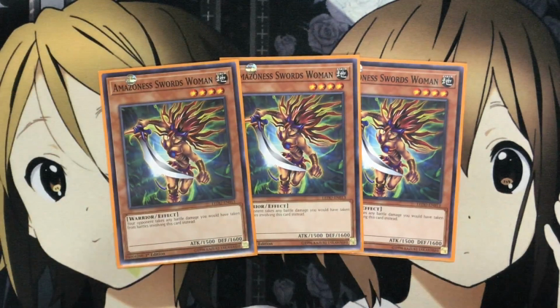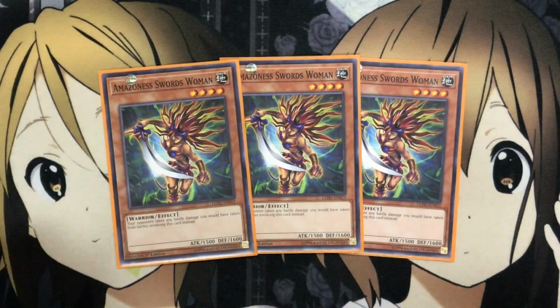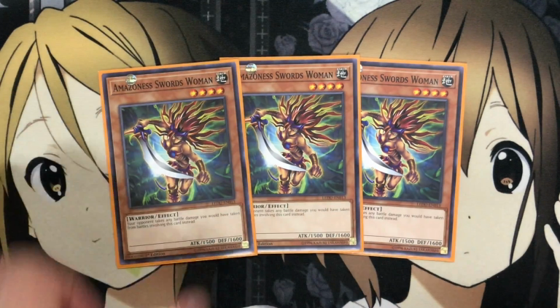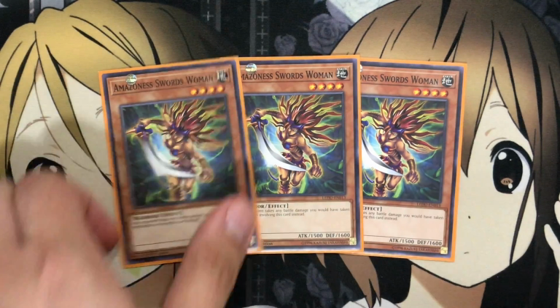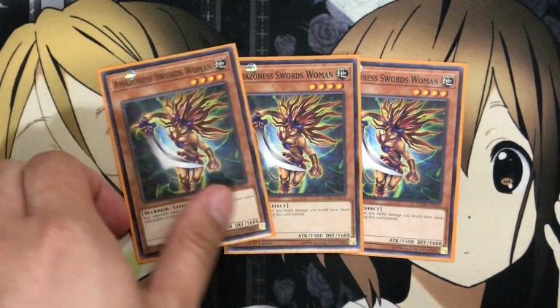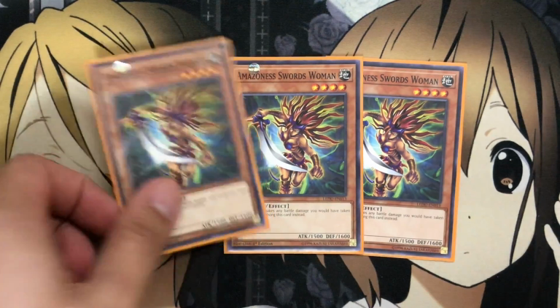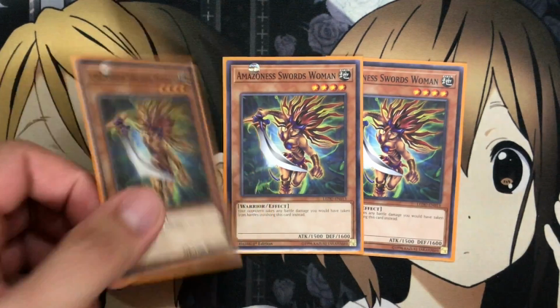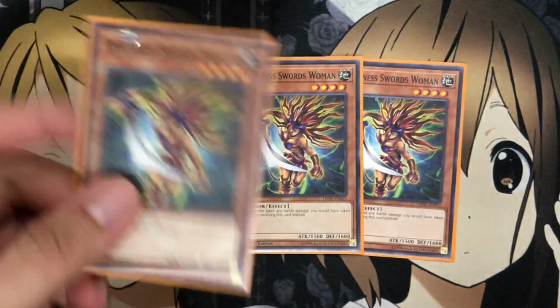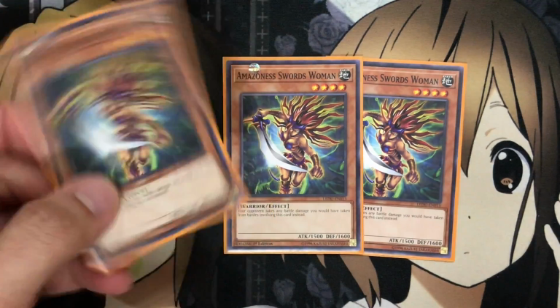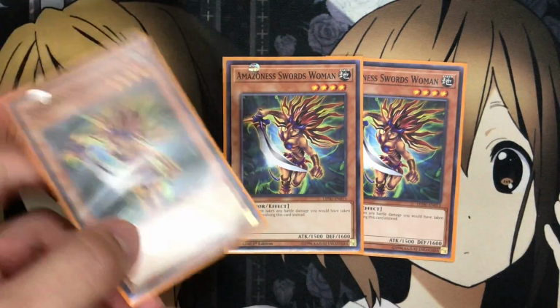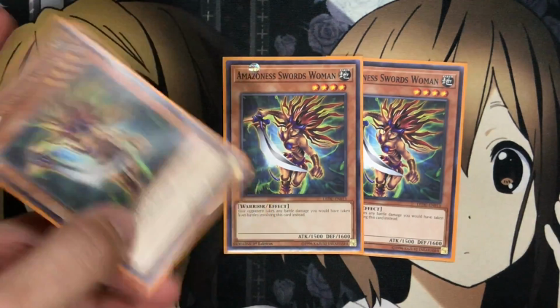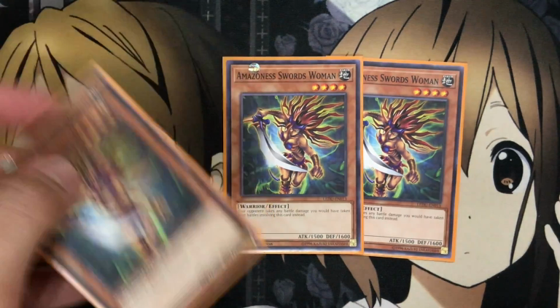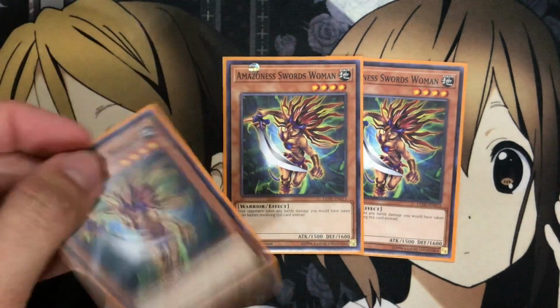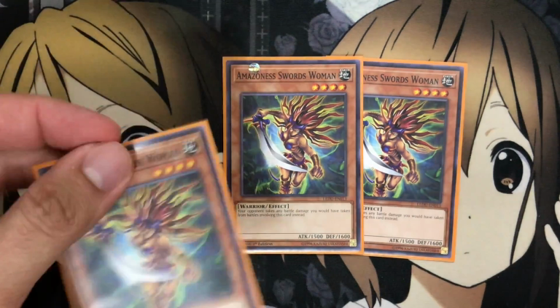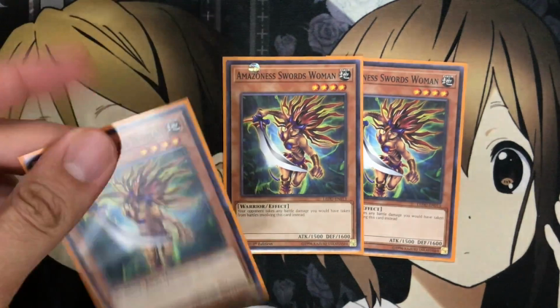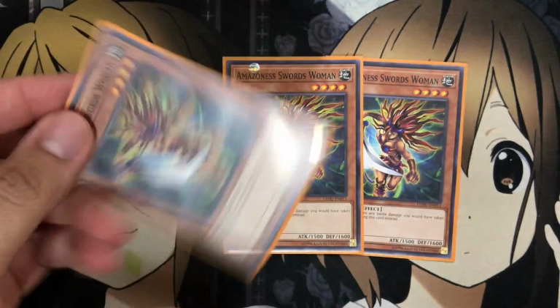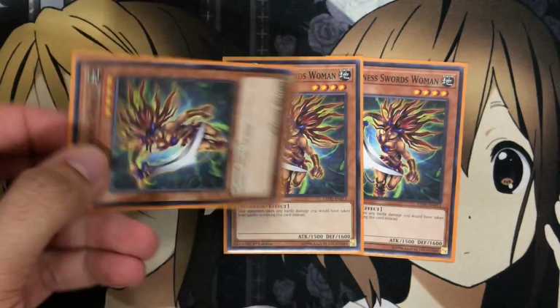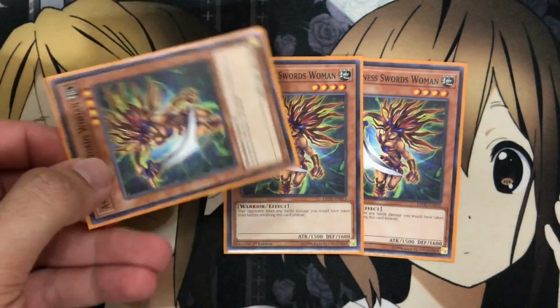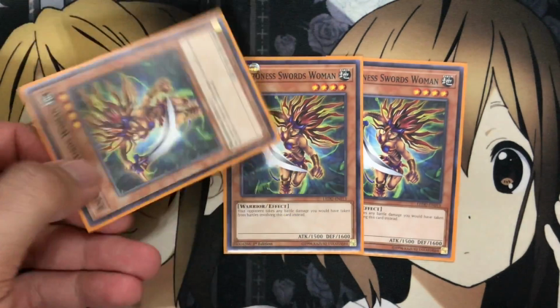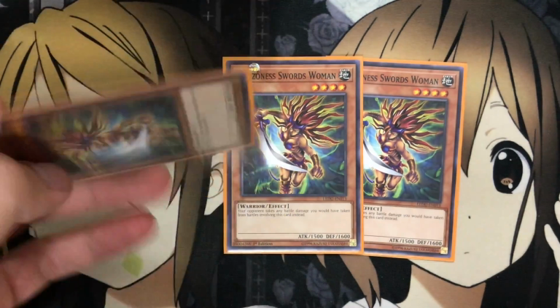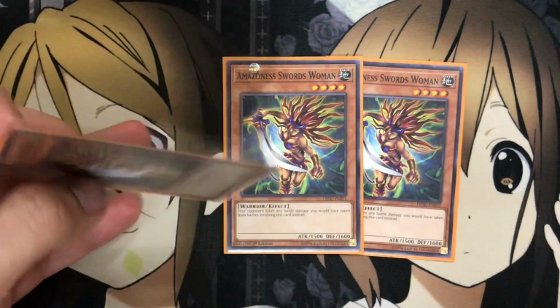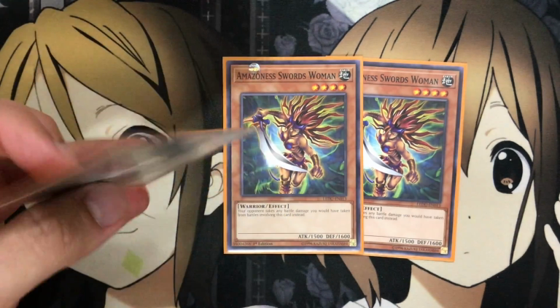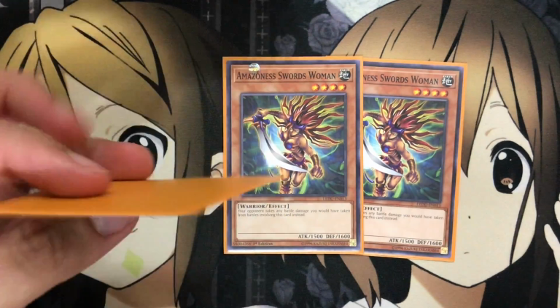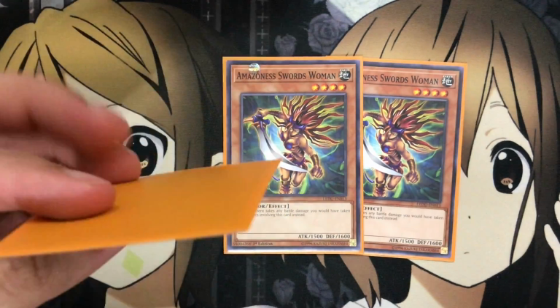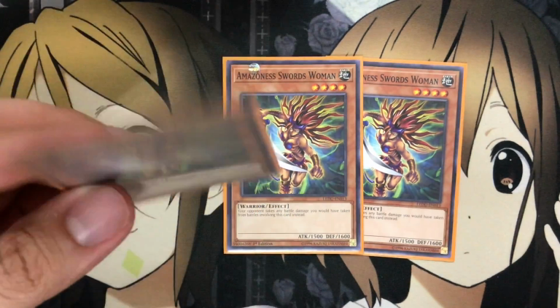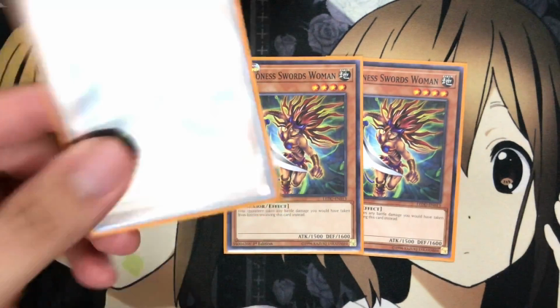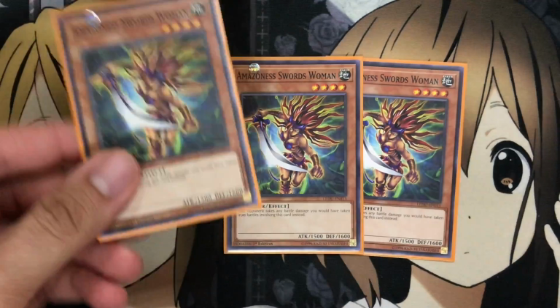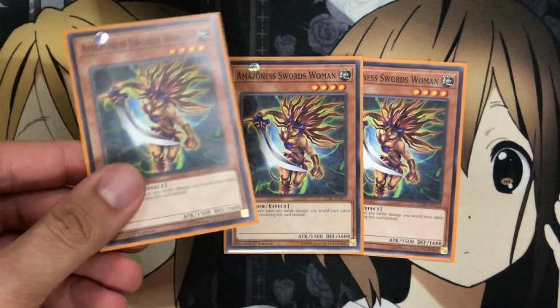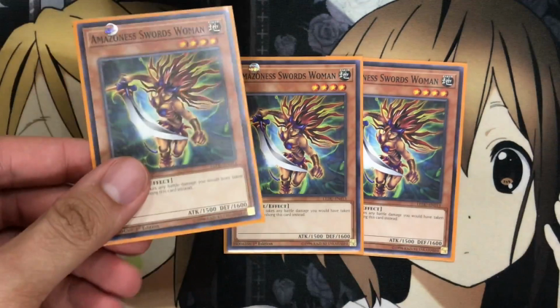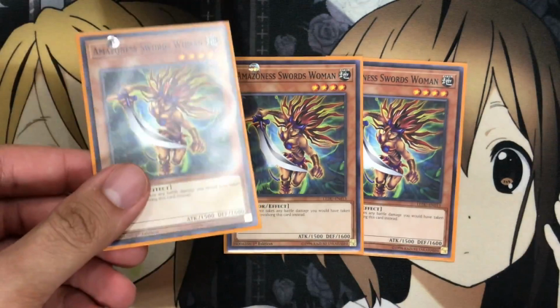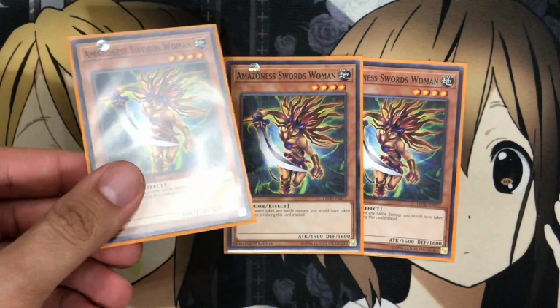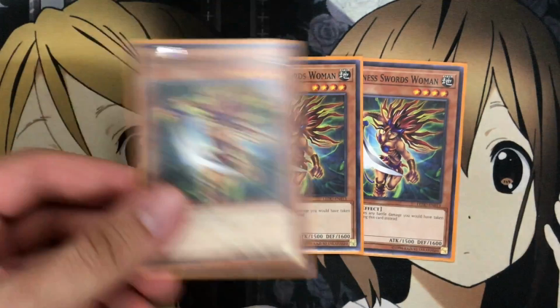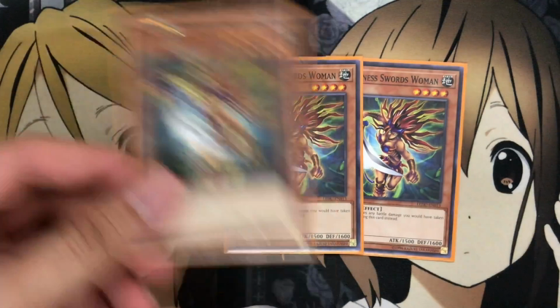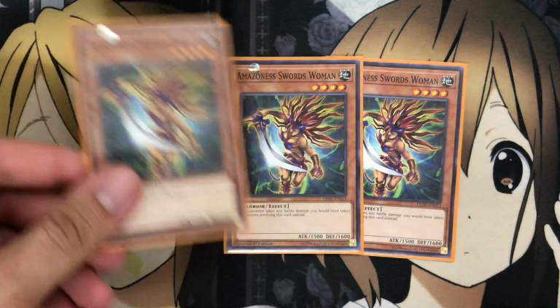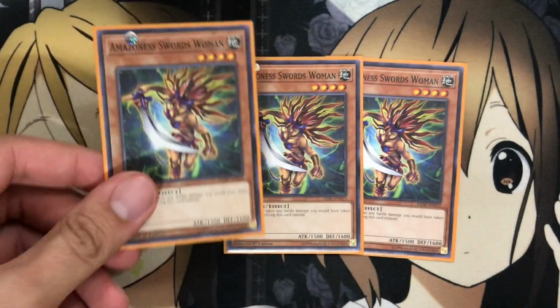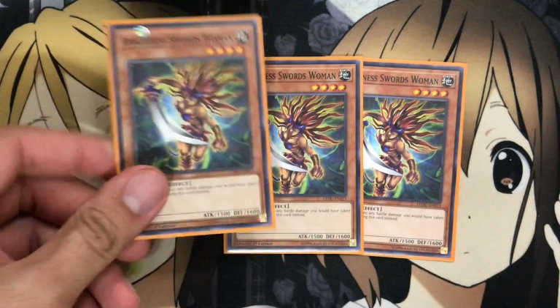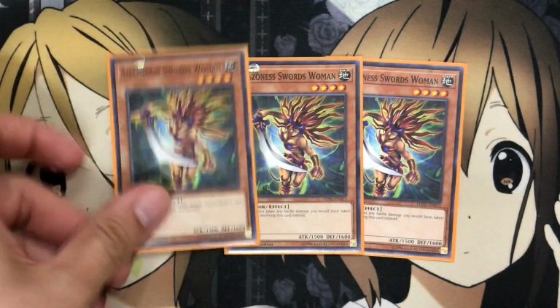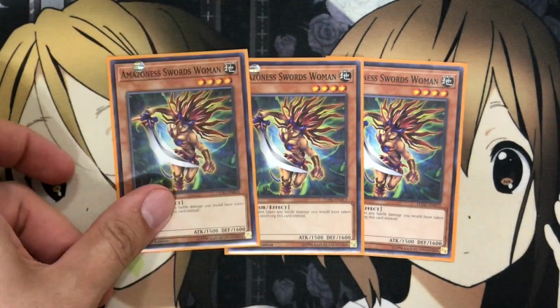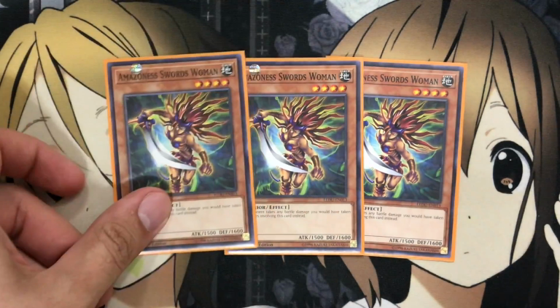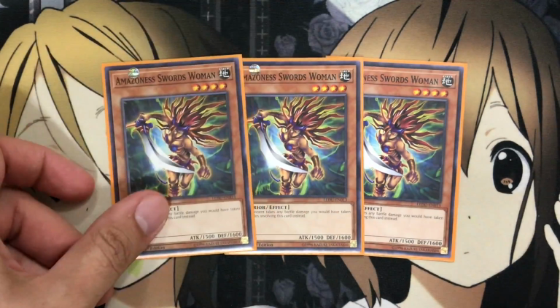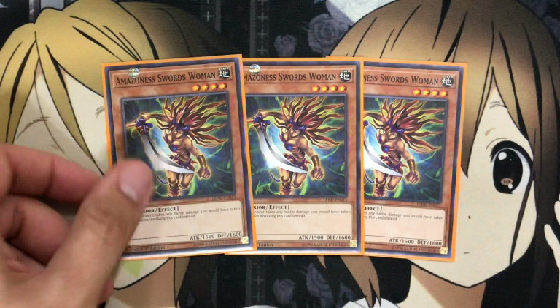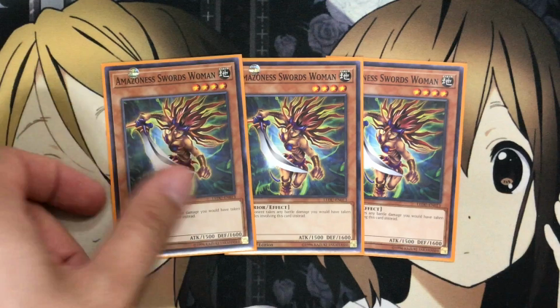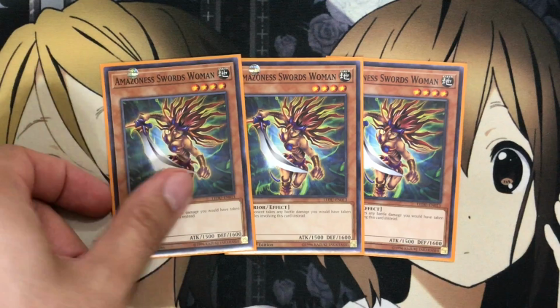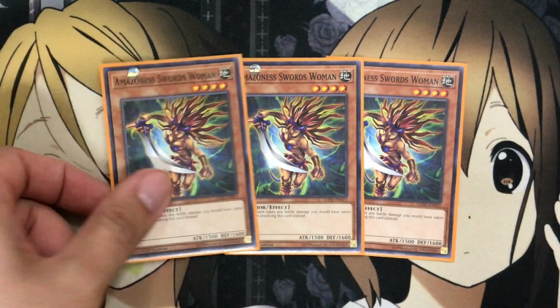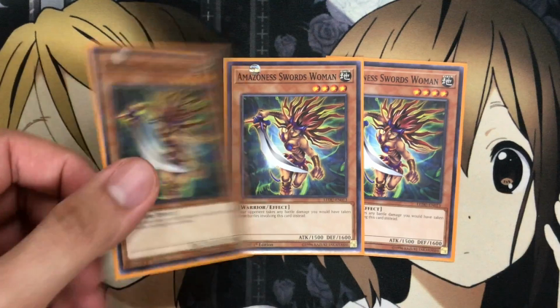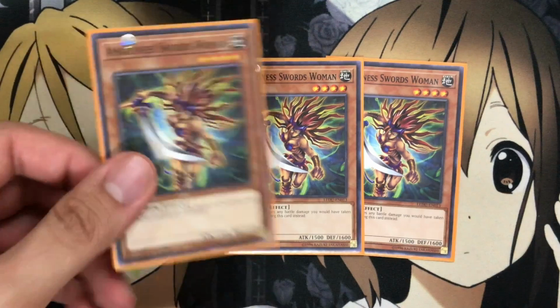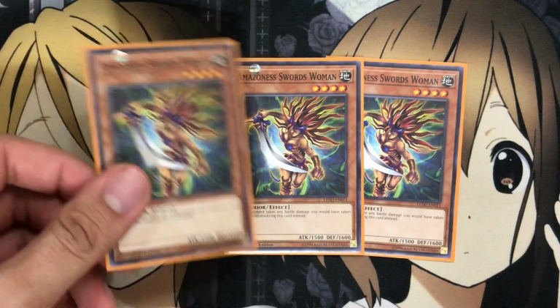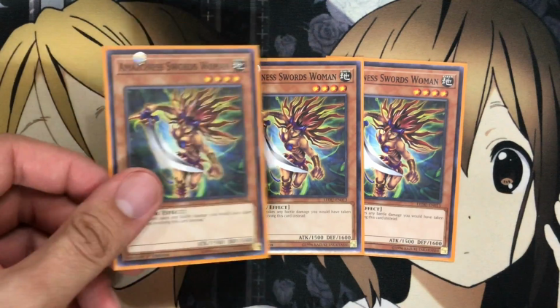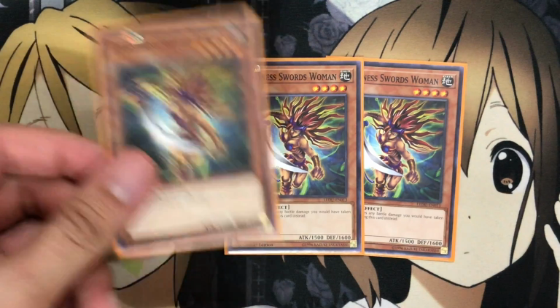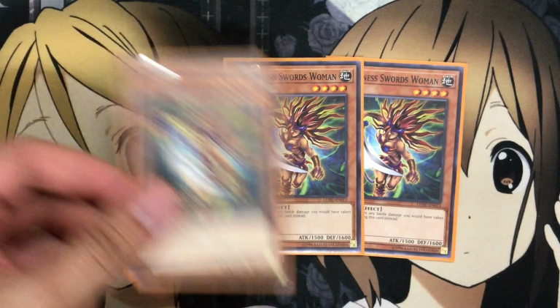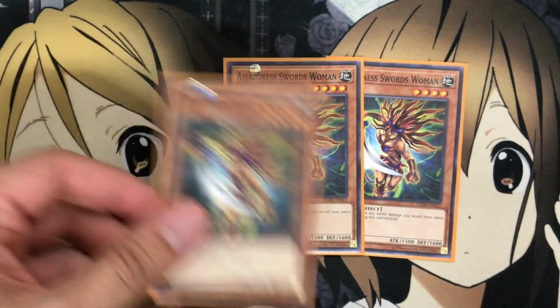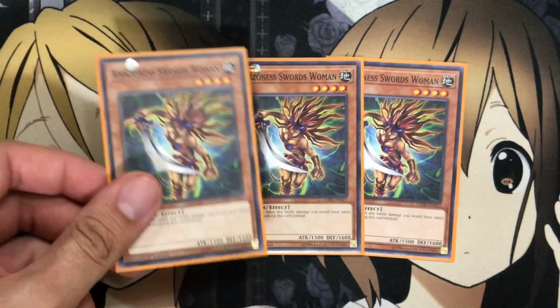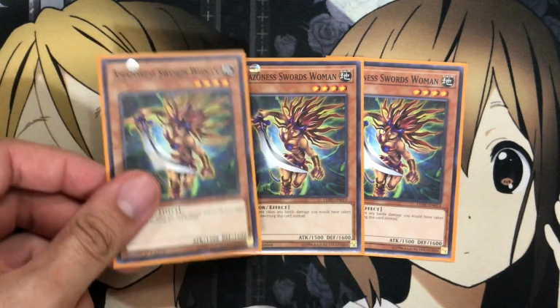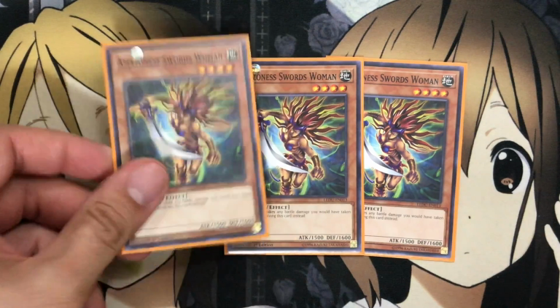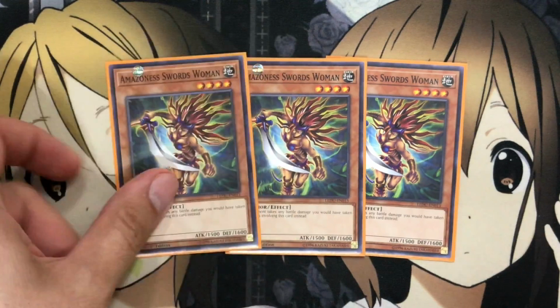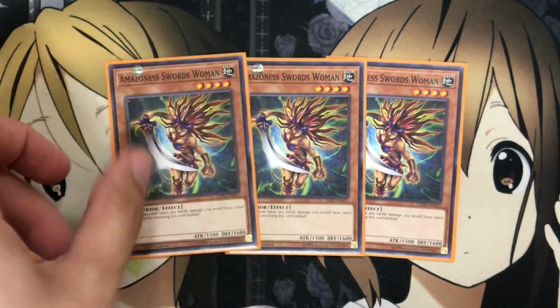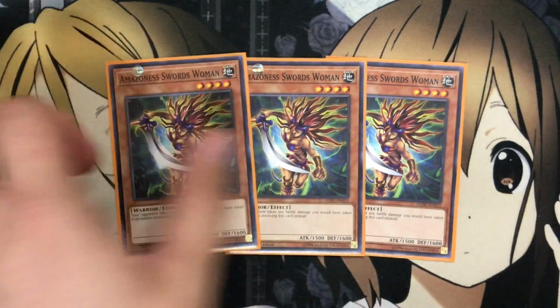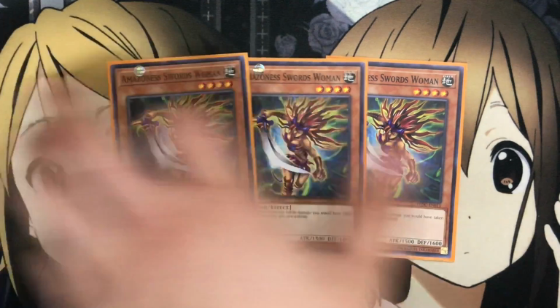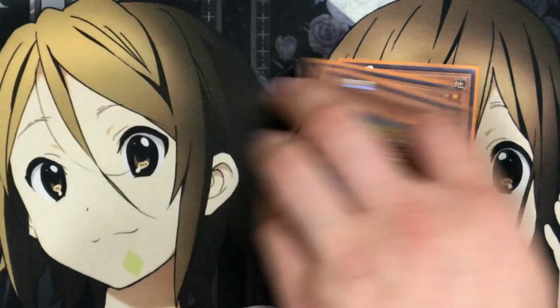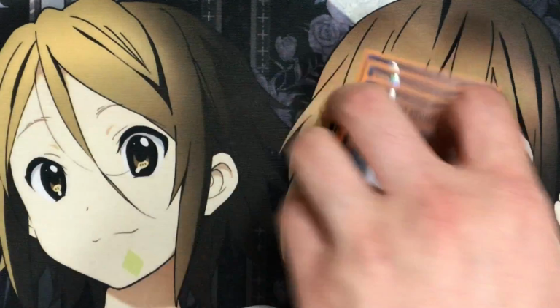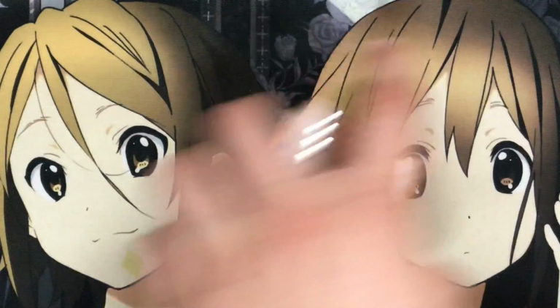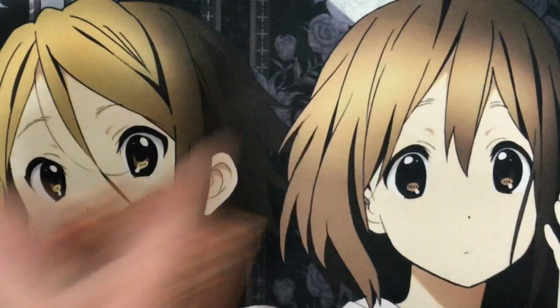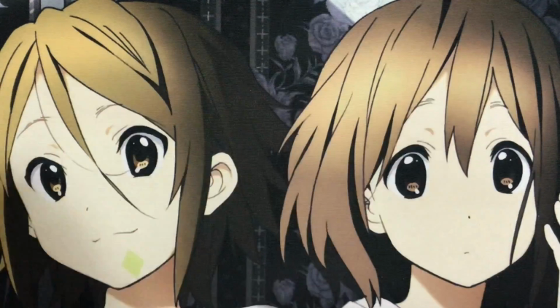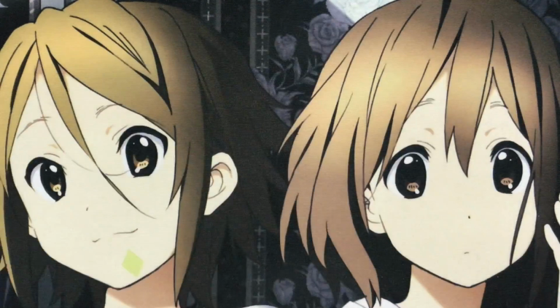They're summoned in defense, but next turn, if they're still on the field — or if you have Queen to protect them — it definitely helps.